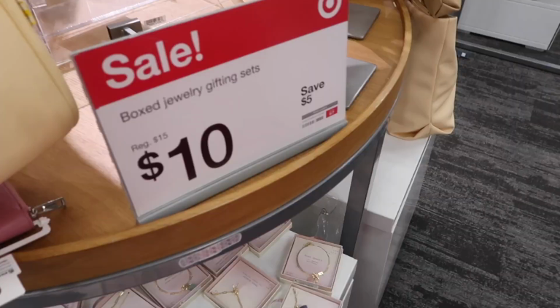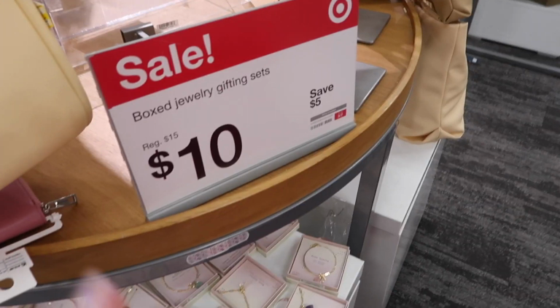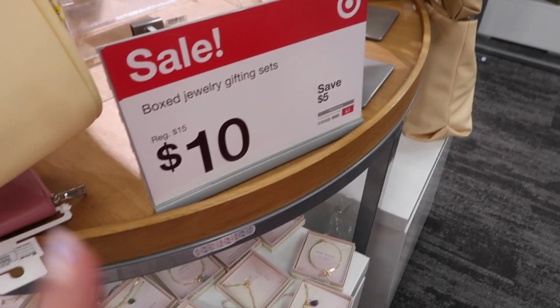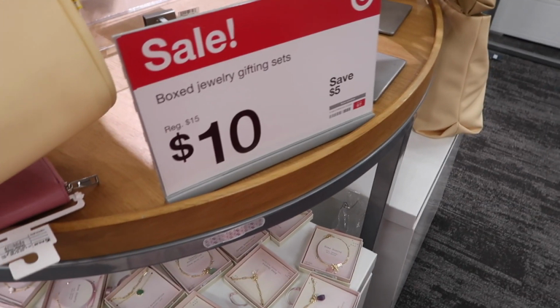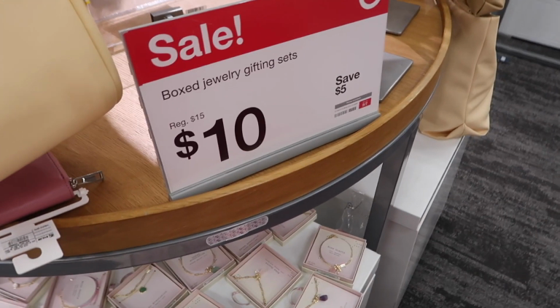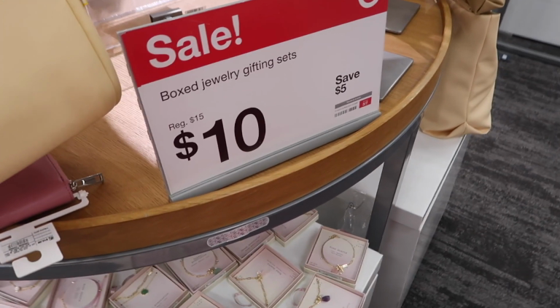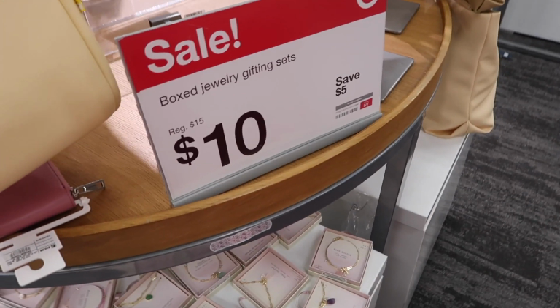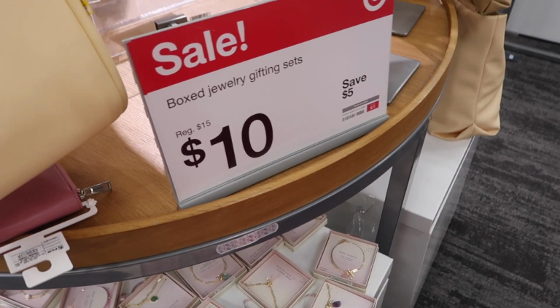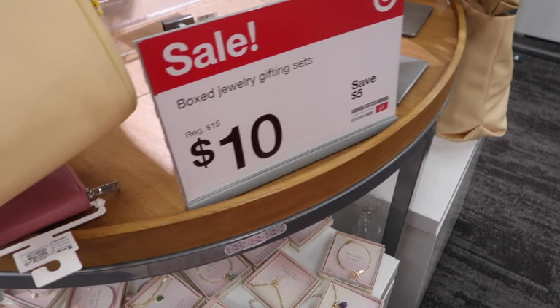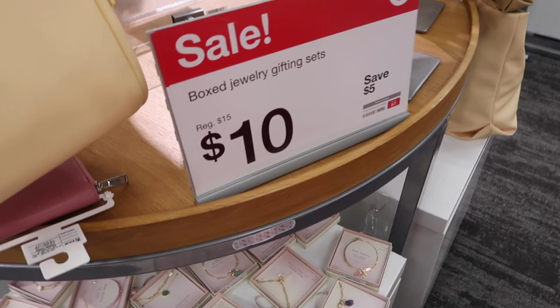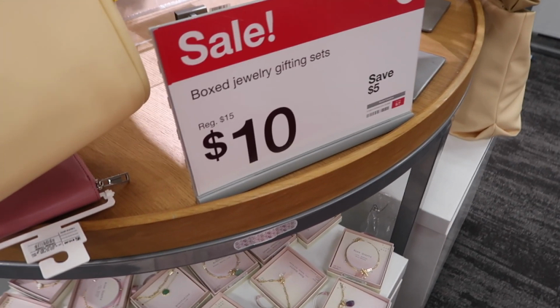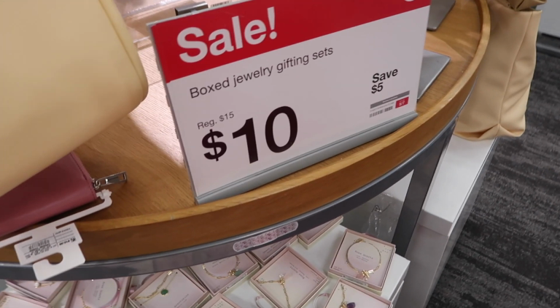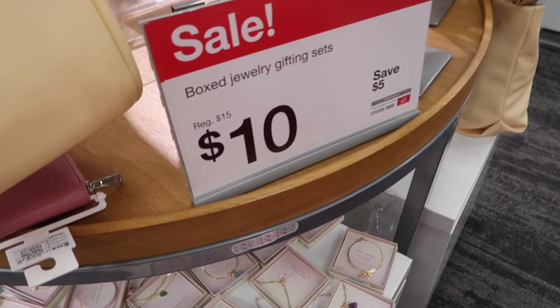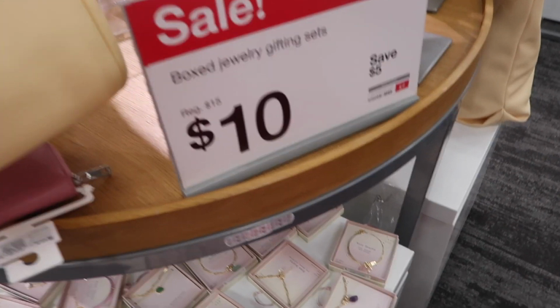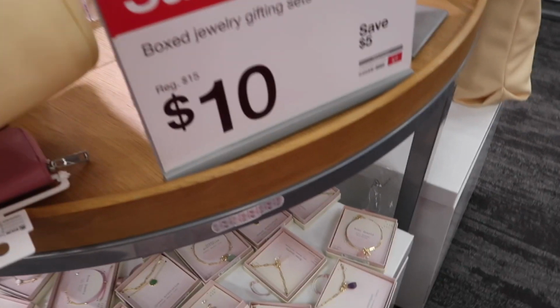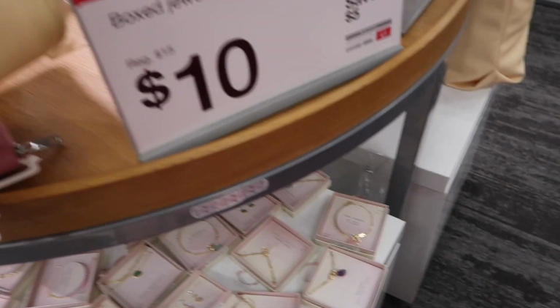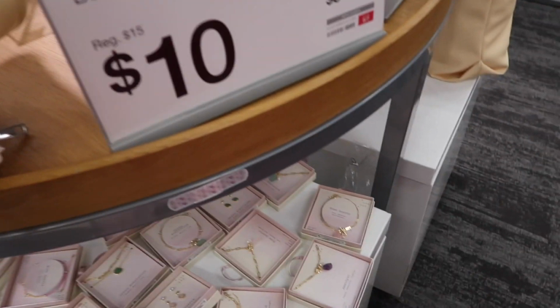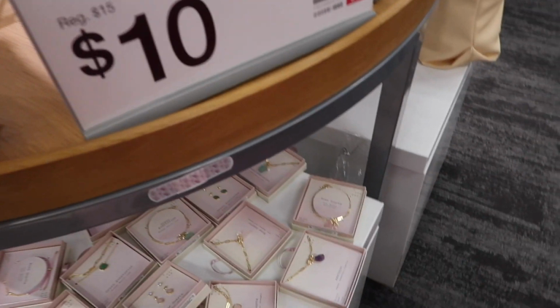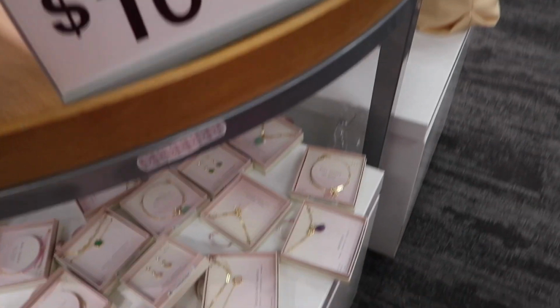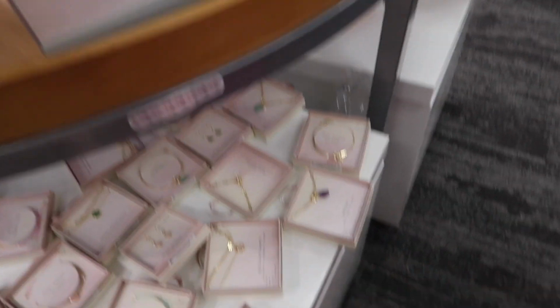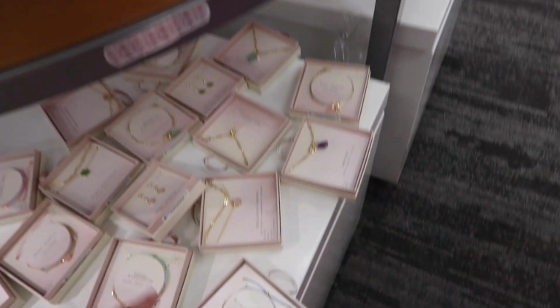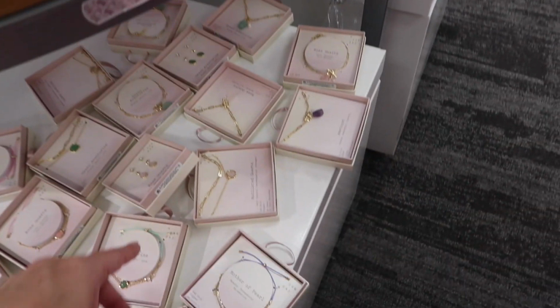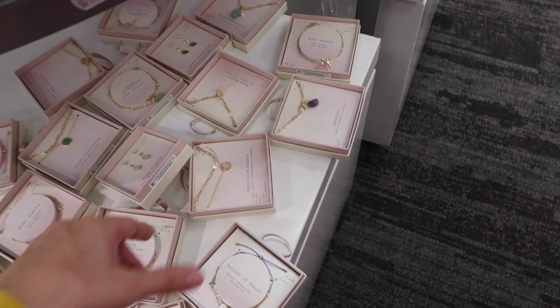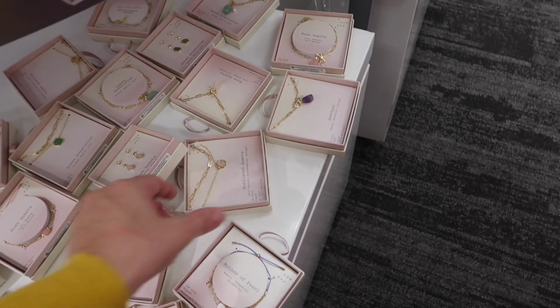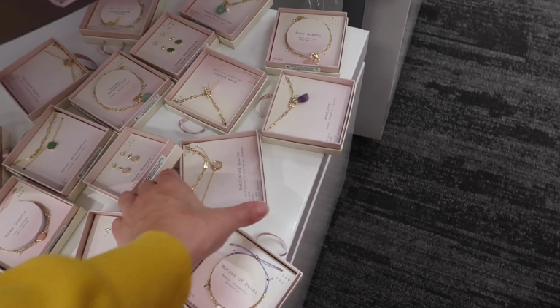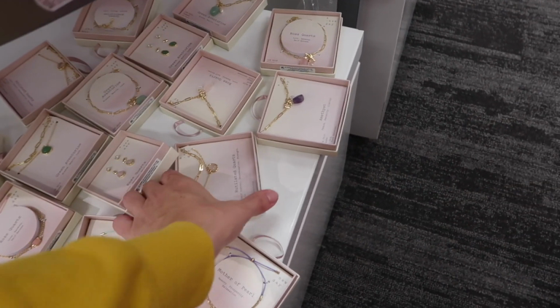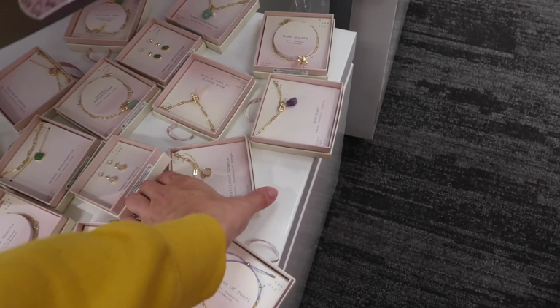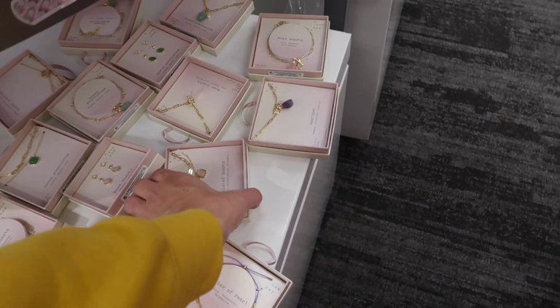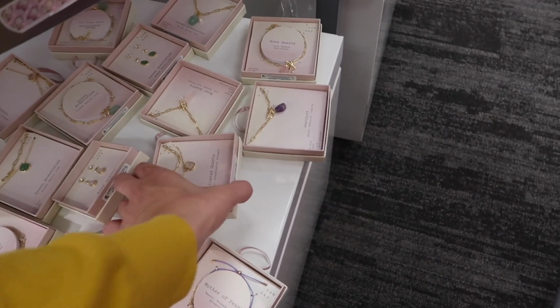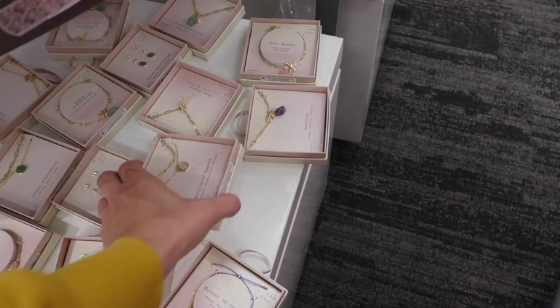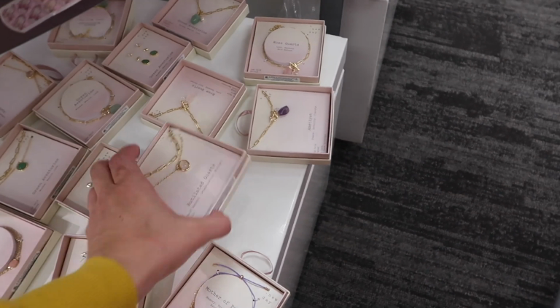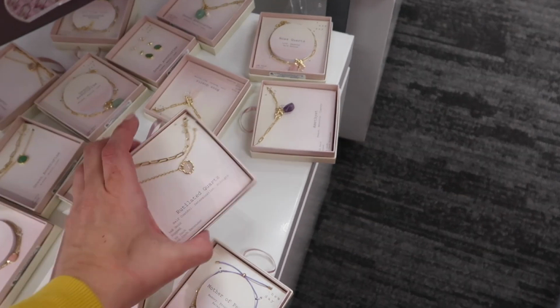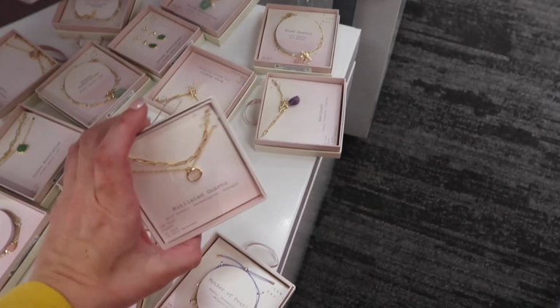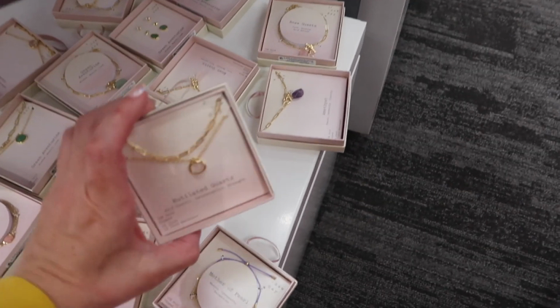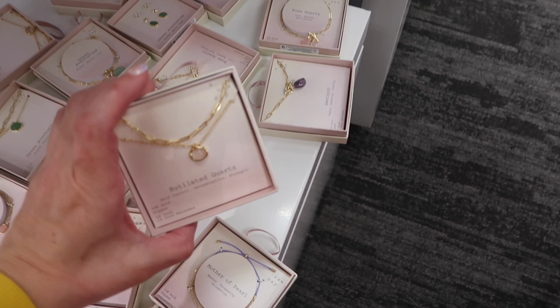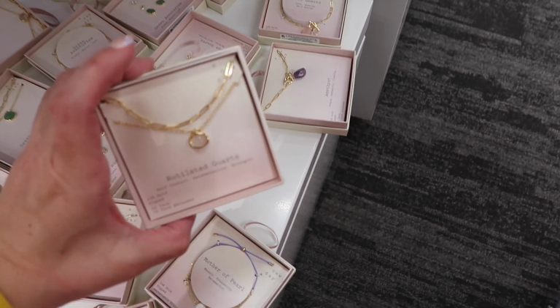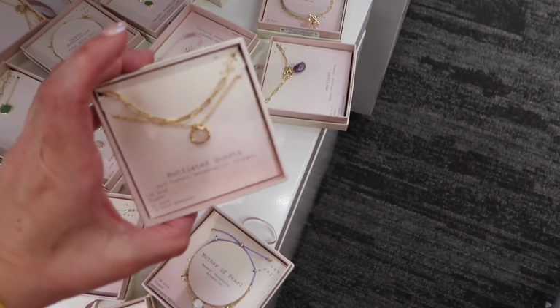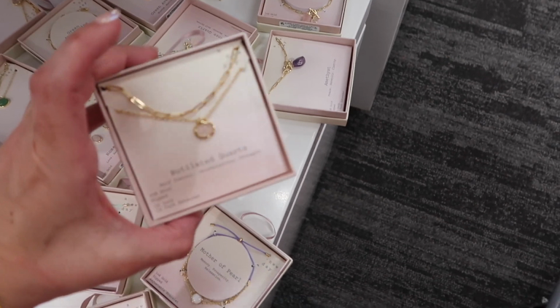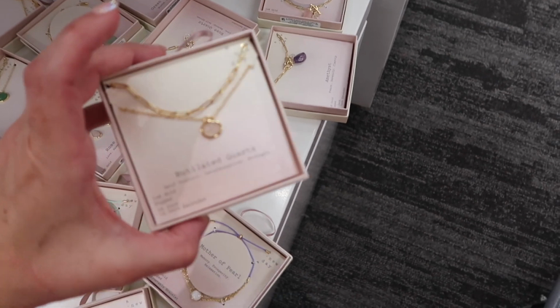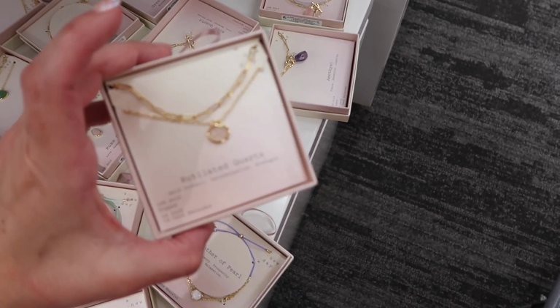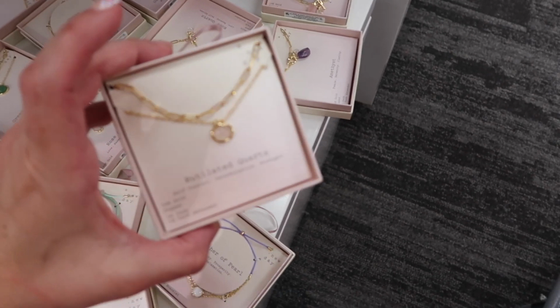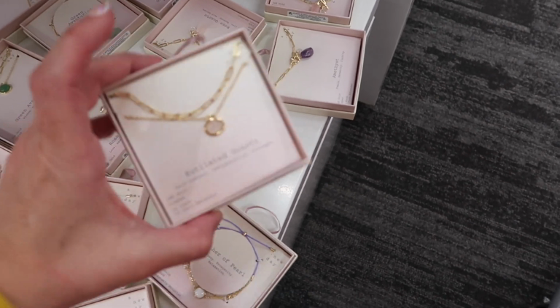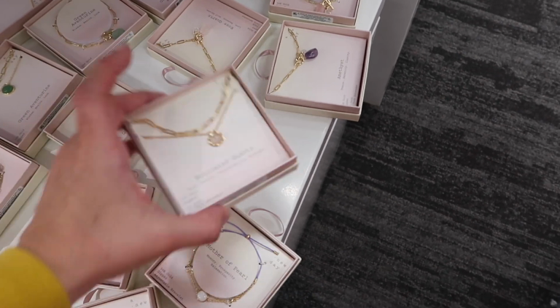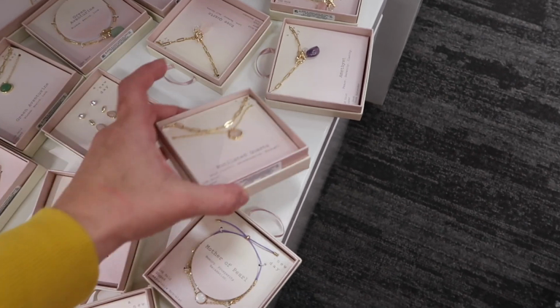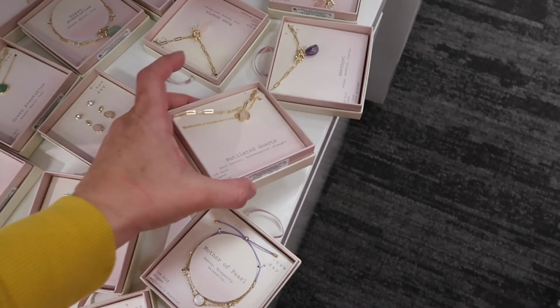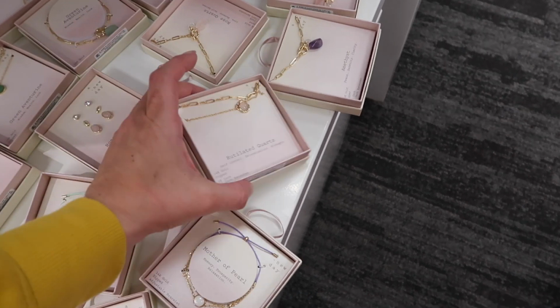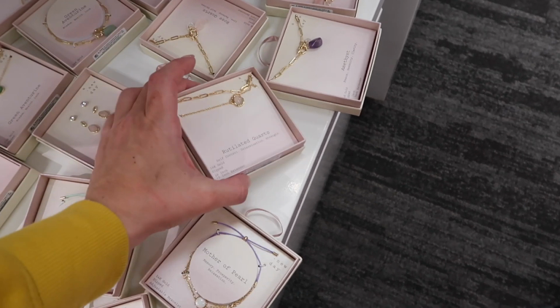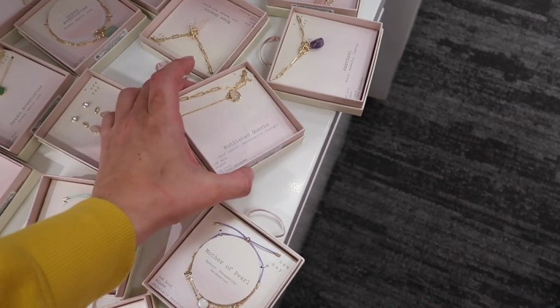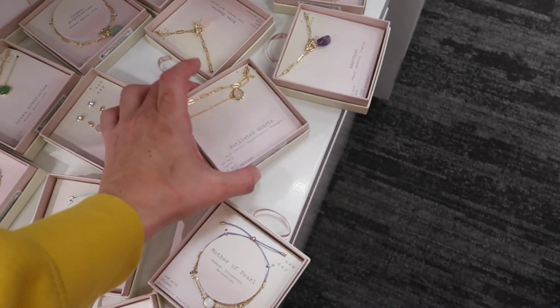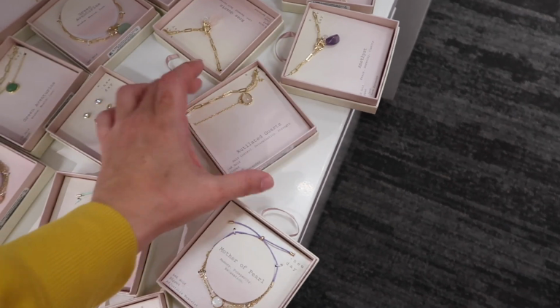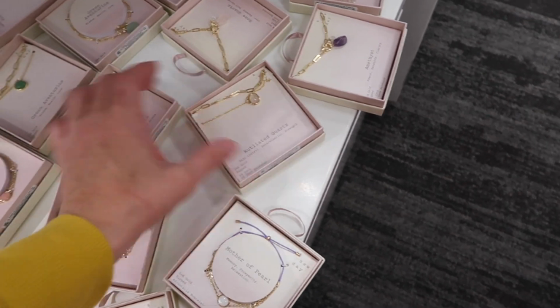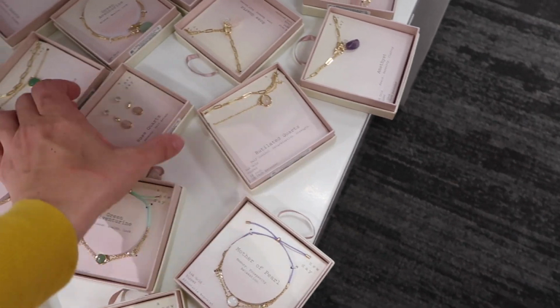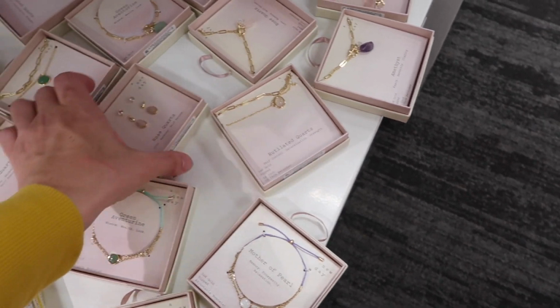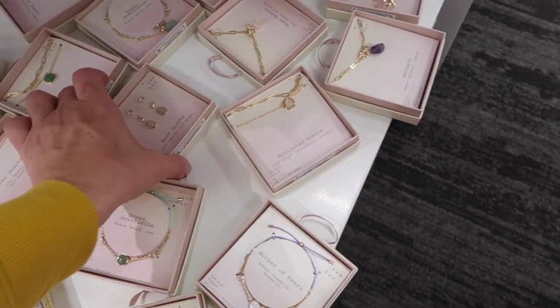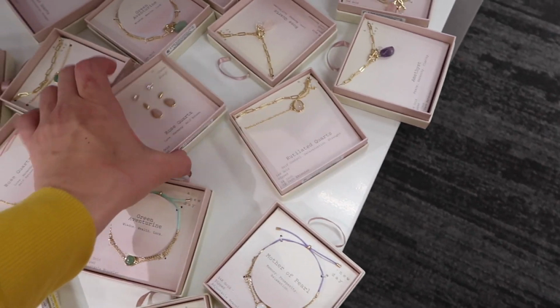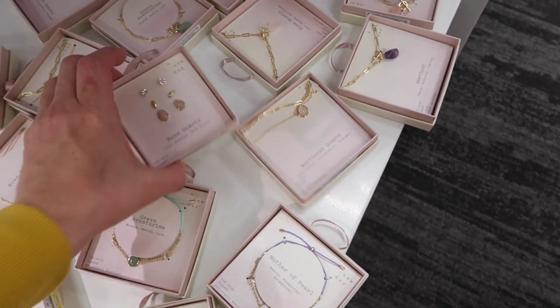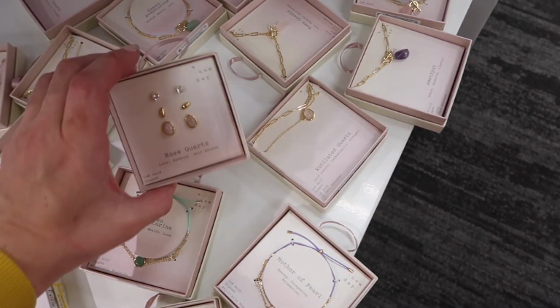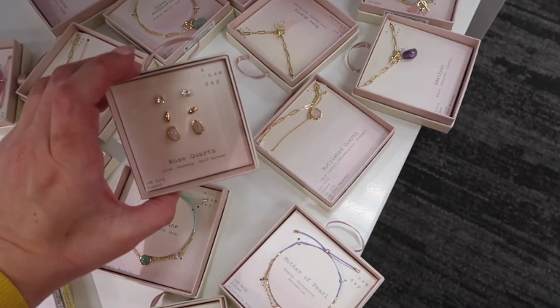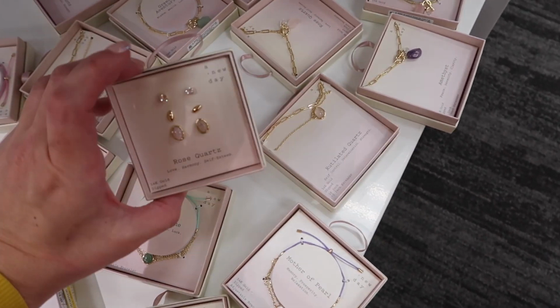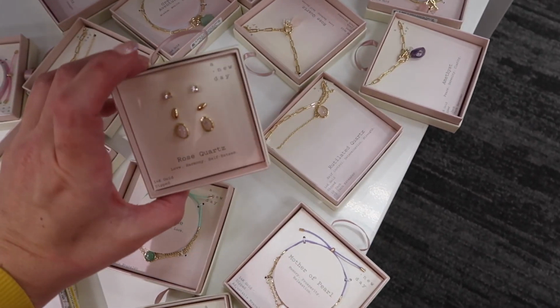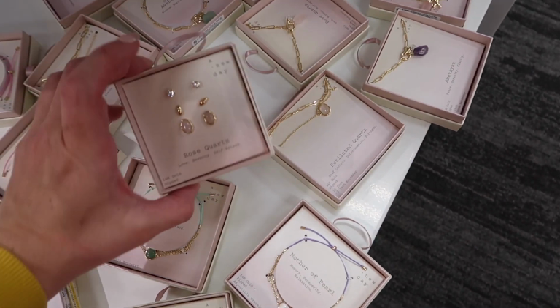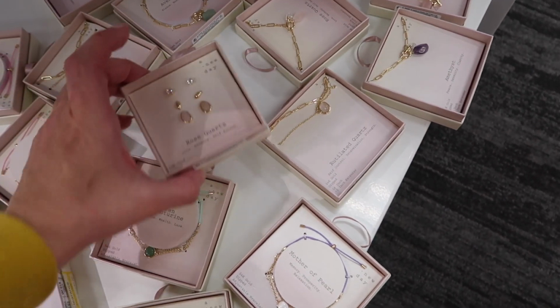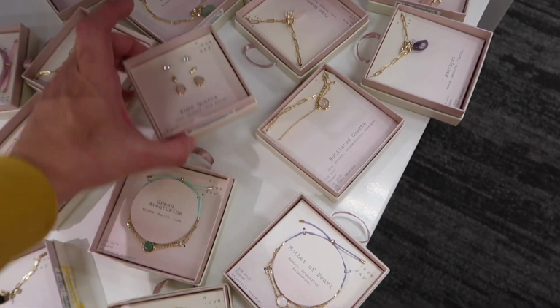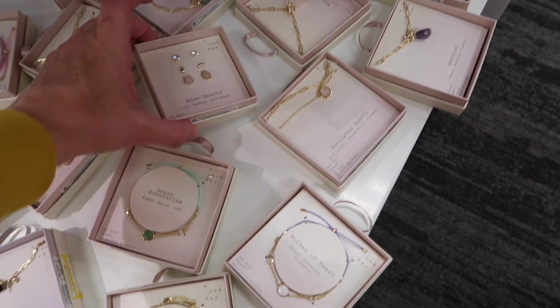All of the $15 box gift sets are on sale for $10. They have lots of different ones for Mother's Day.